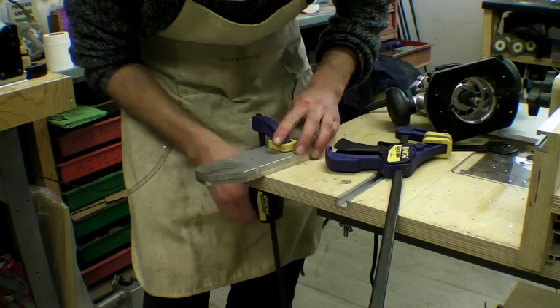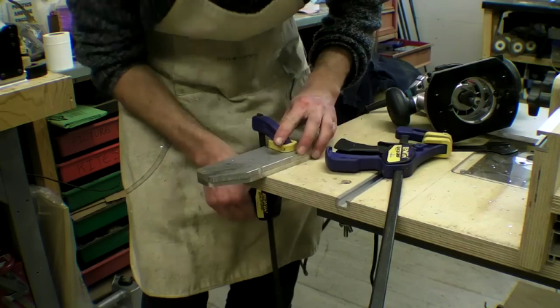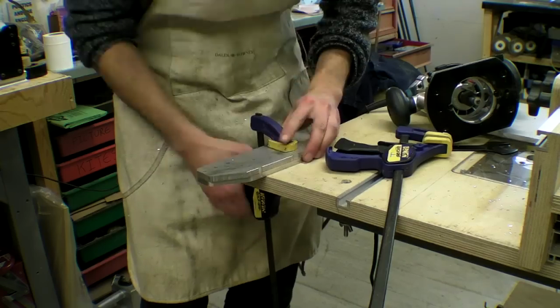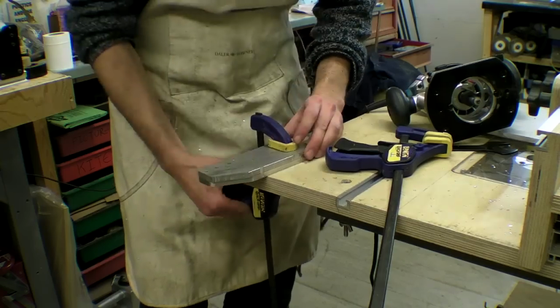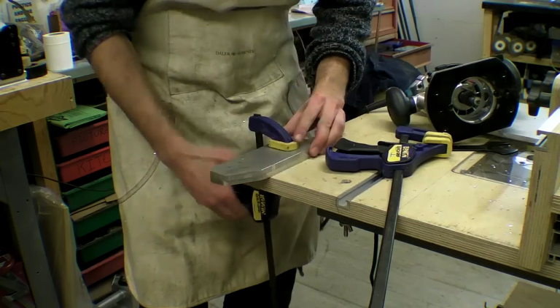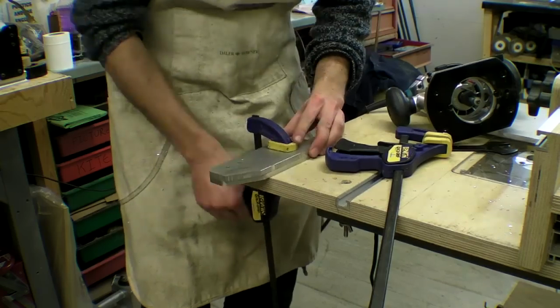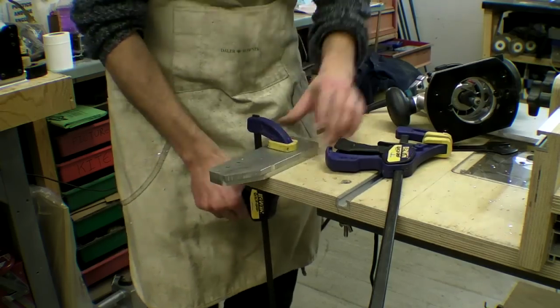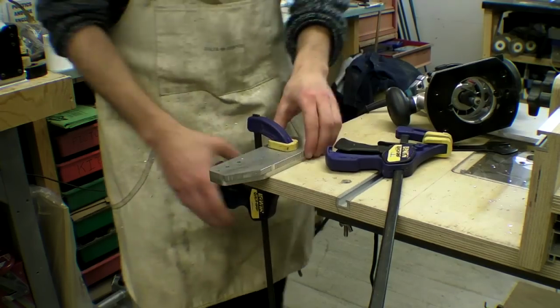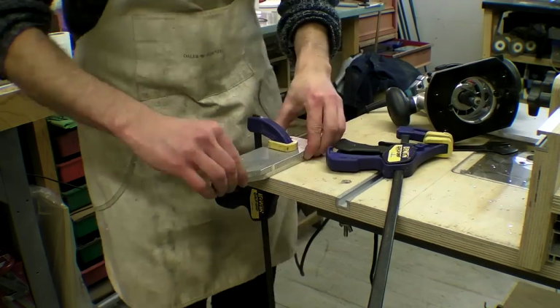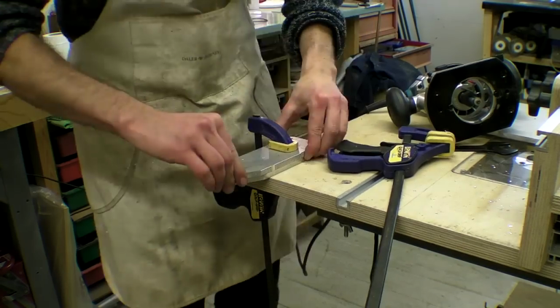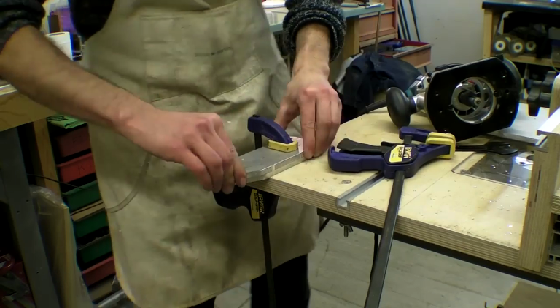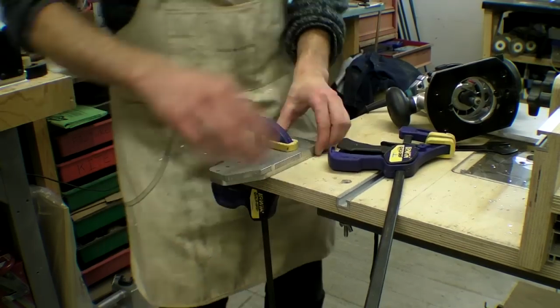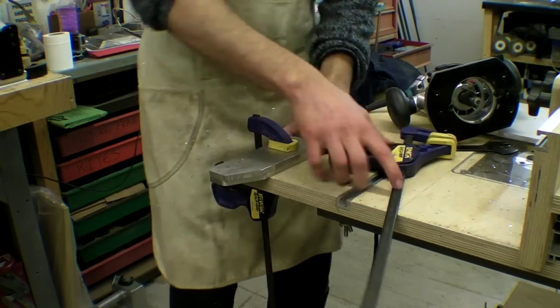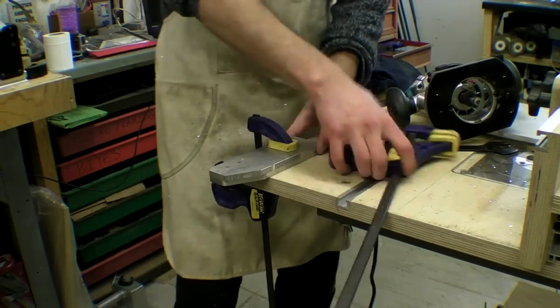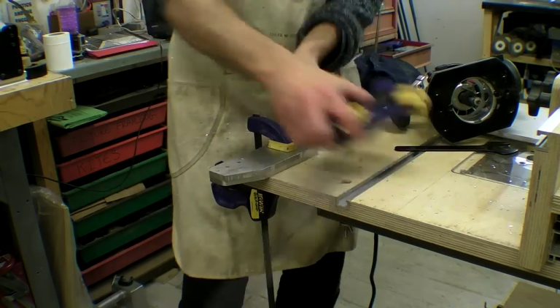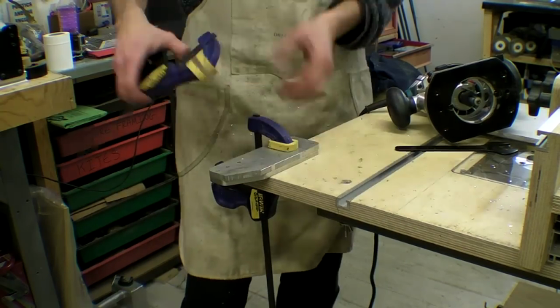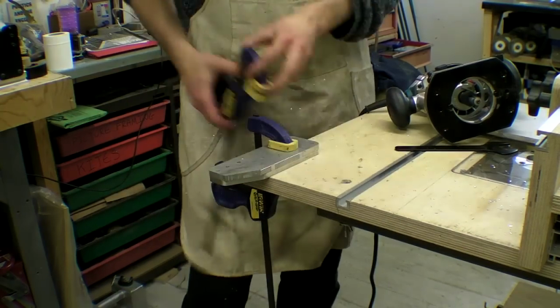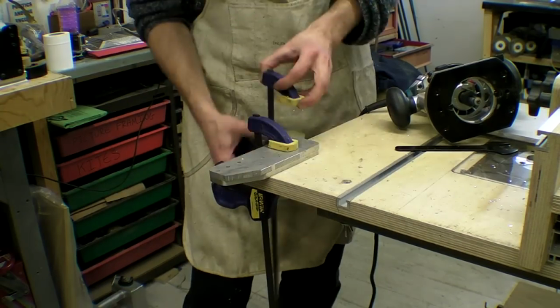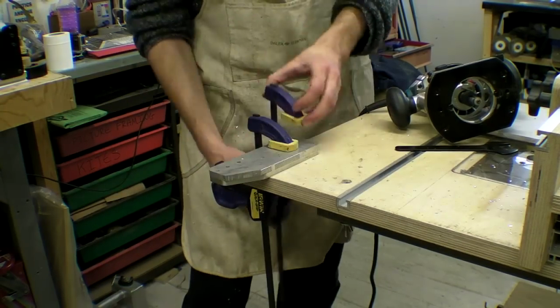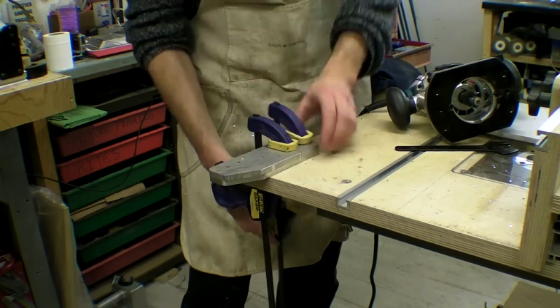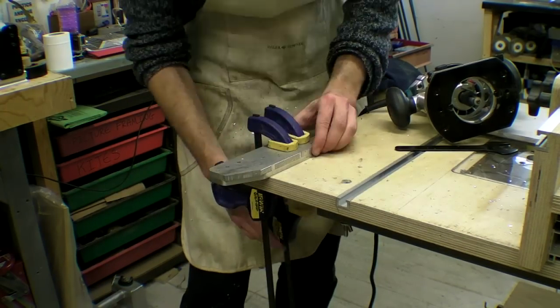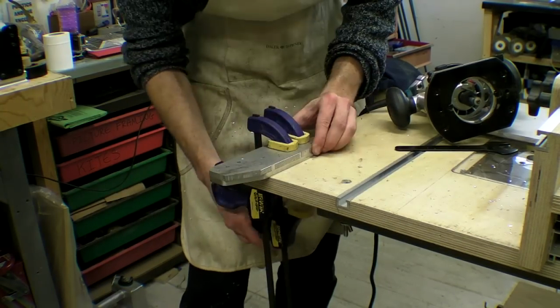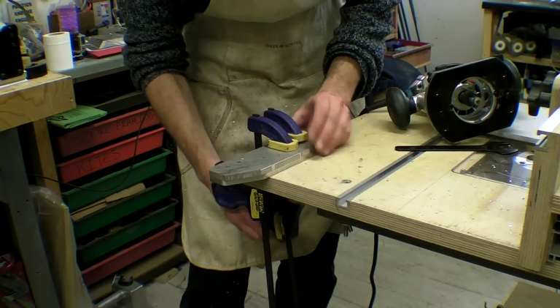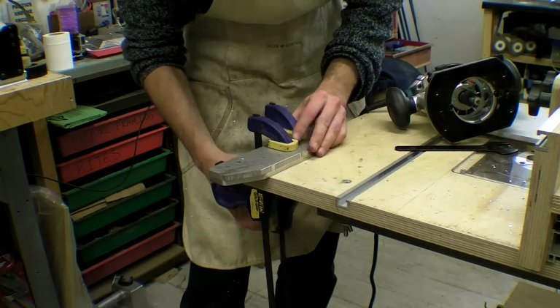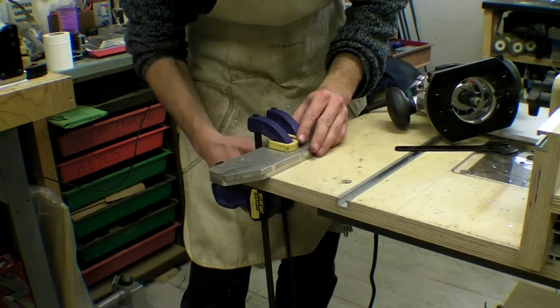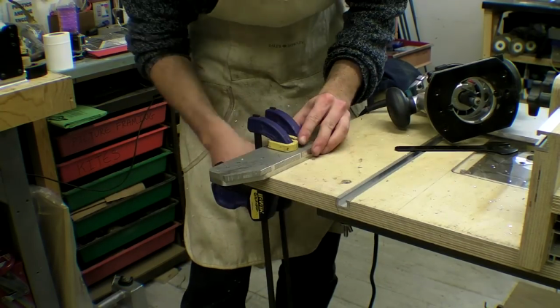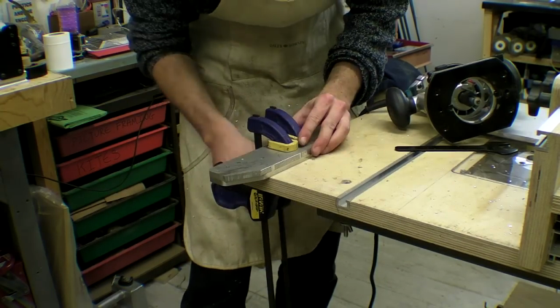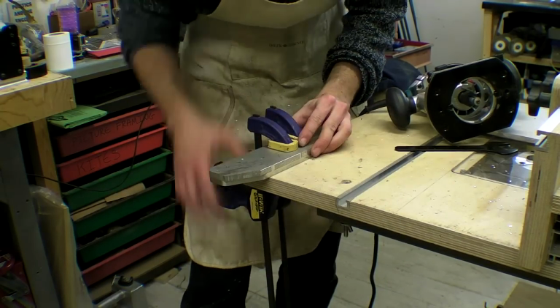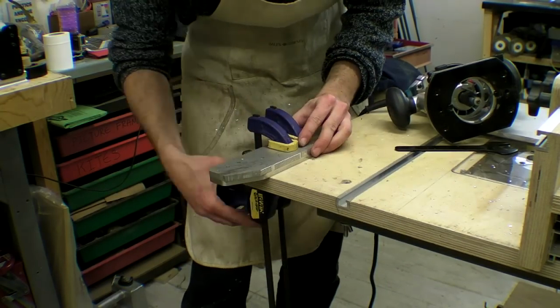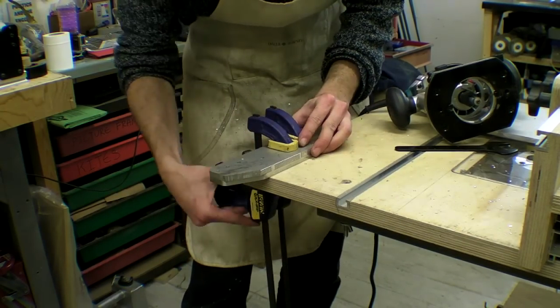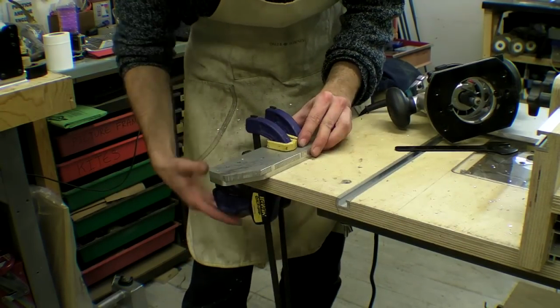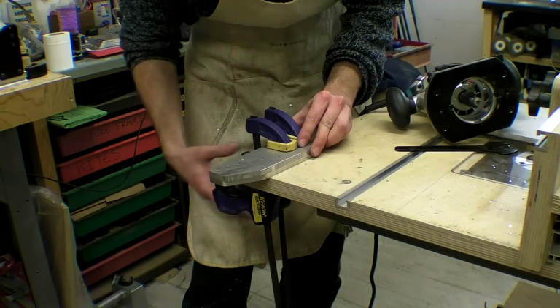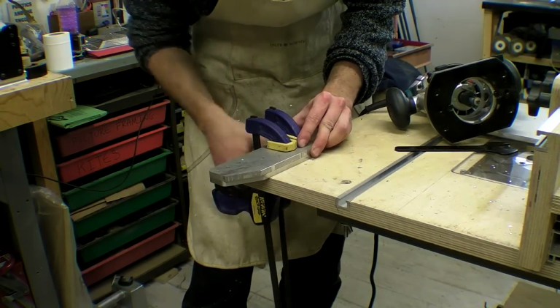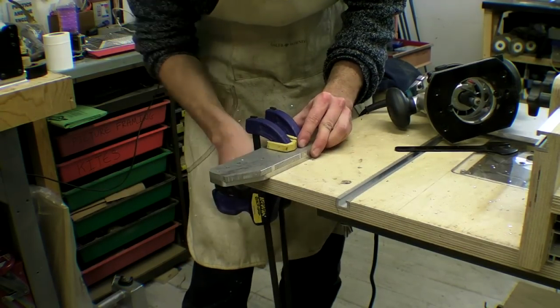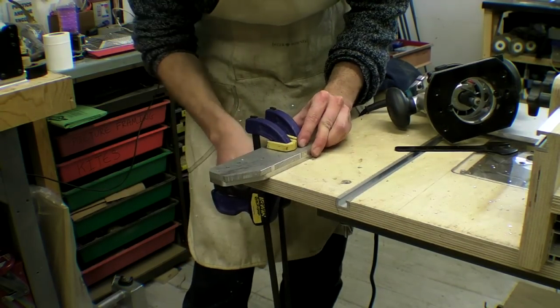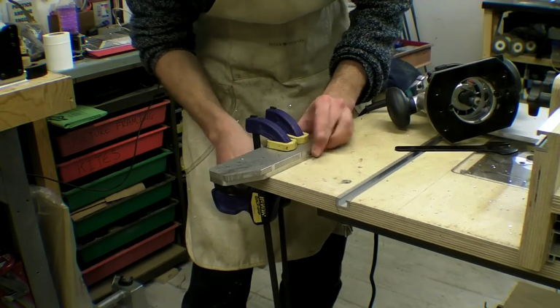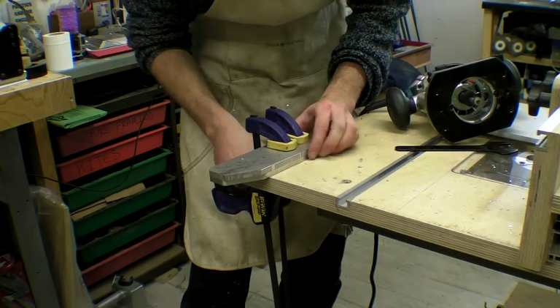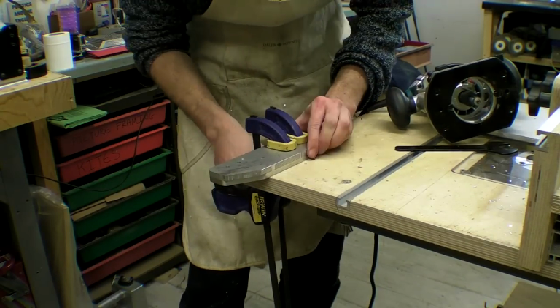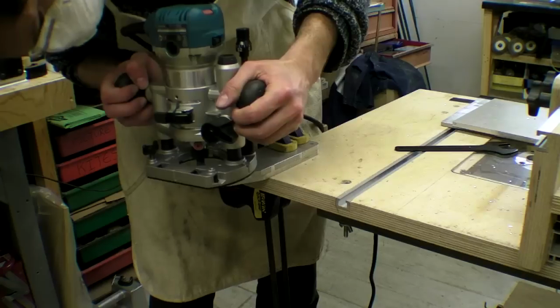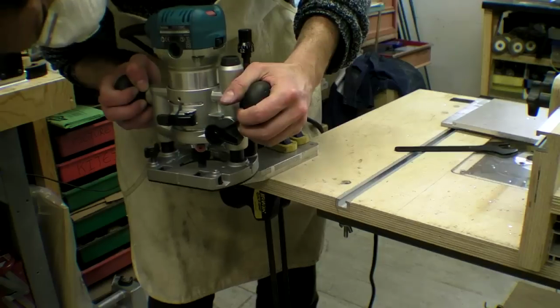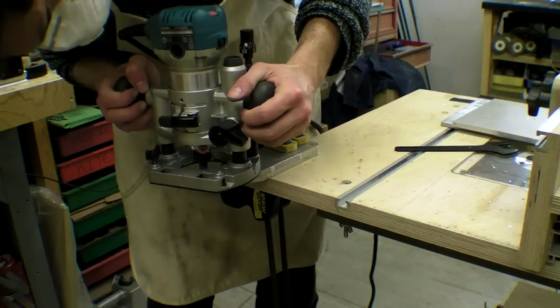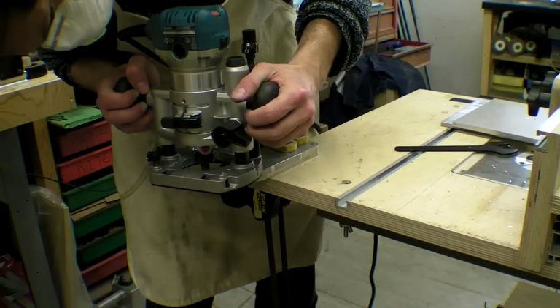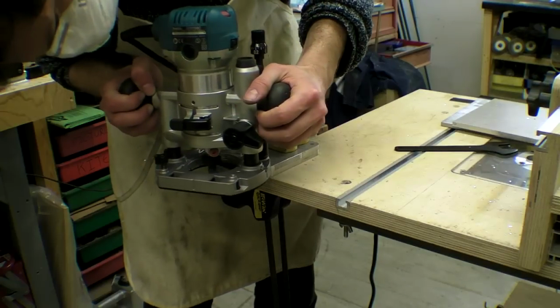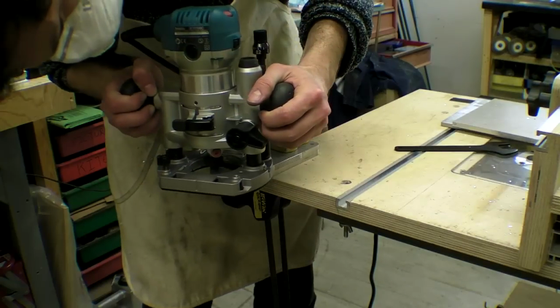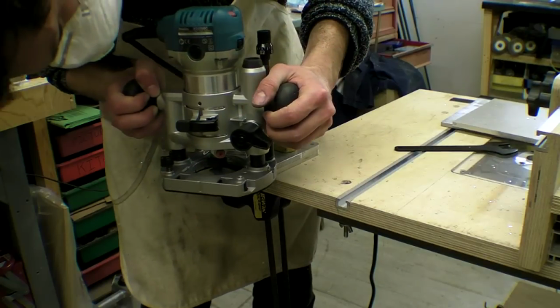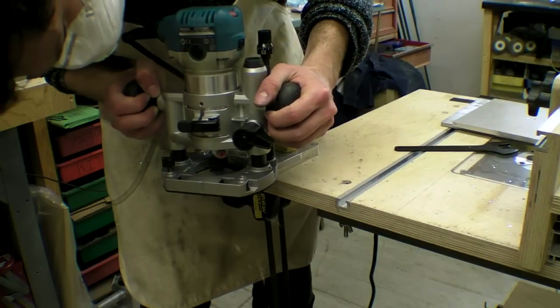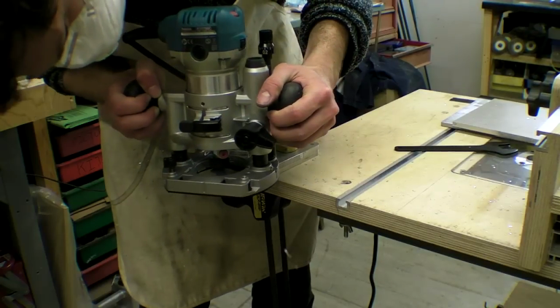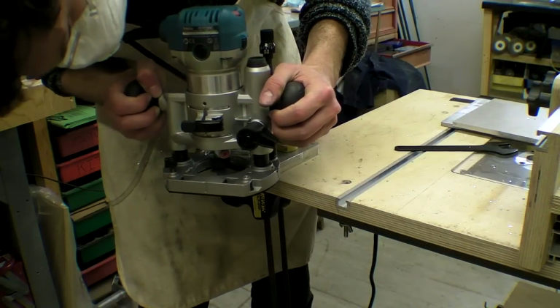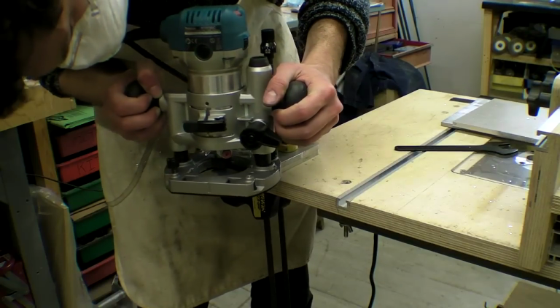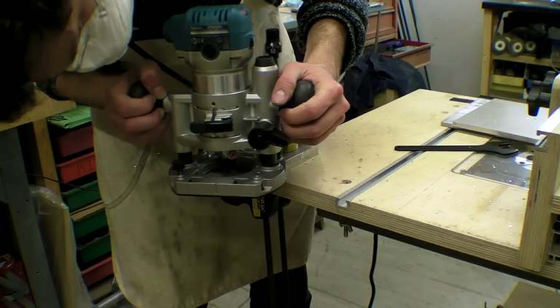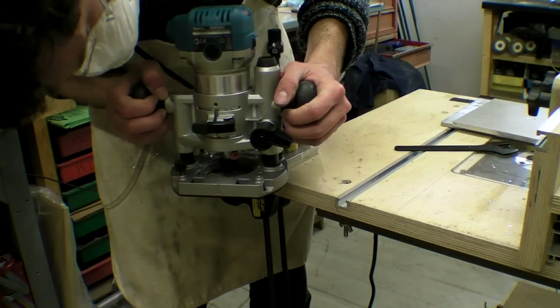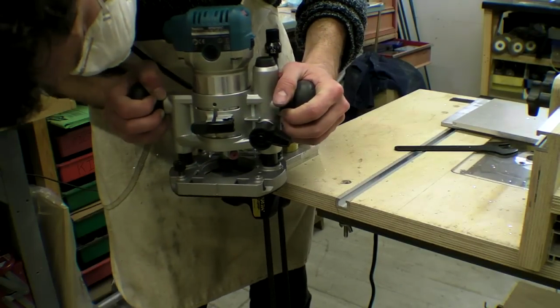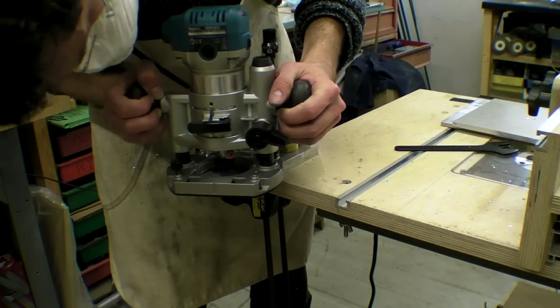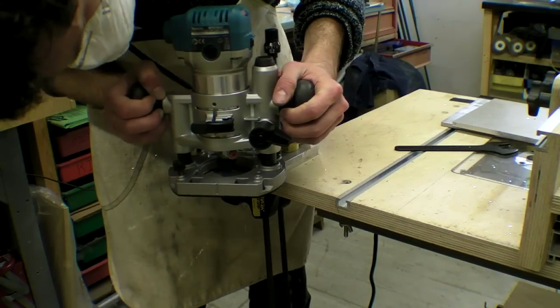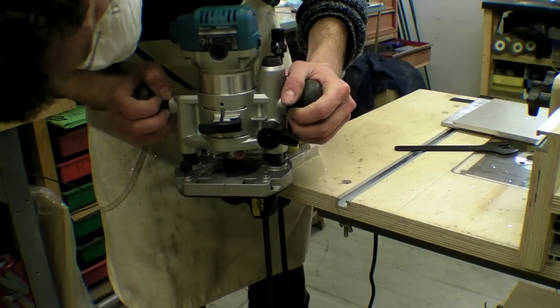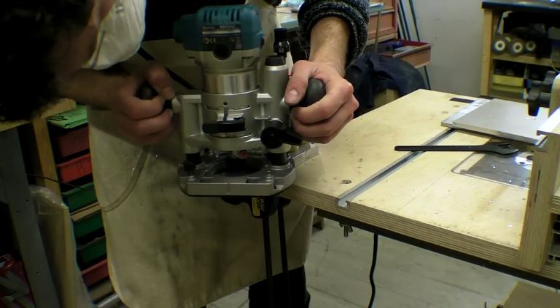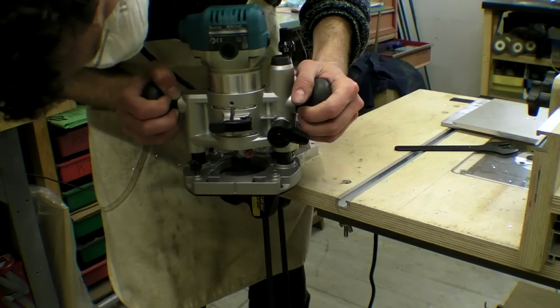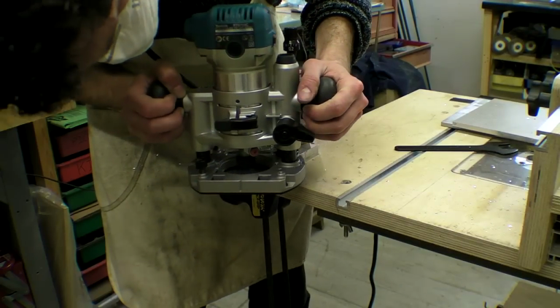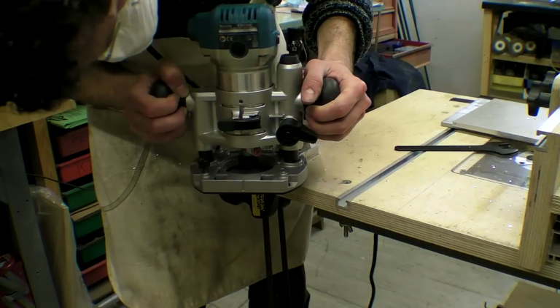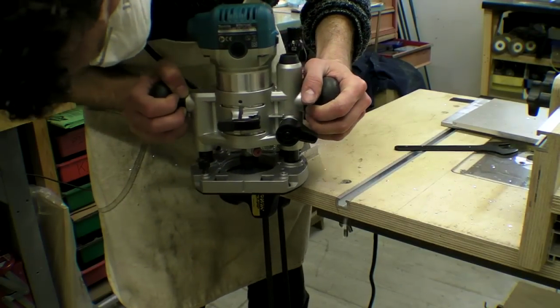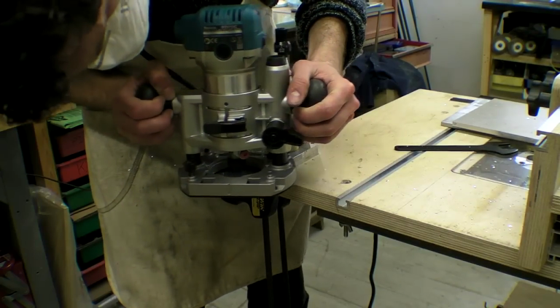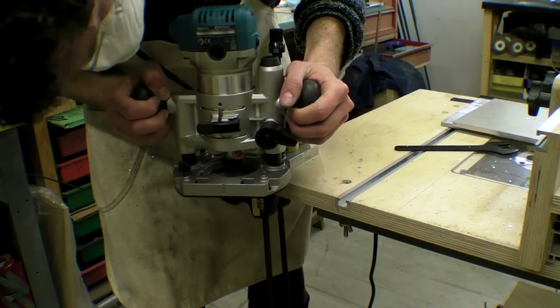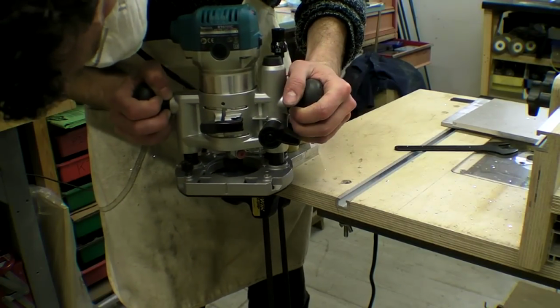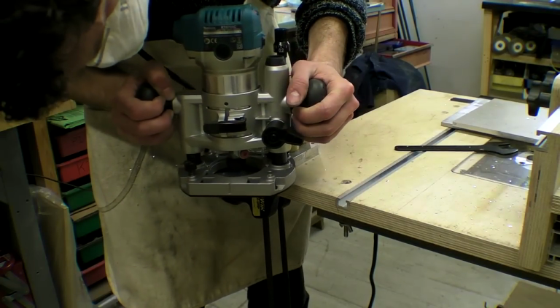After I narrowly avoided a permanent reminder of my lesson, I used the router in a plunge base to finish the job off.